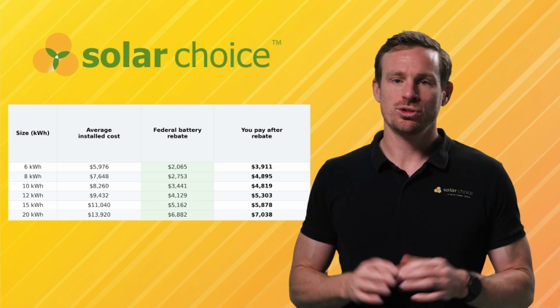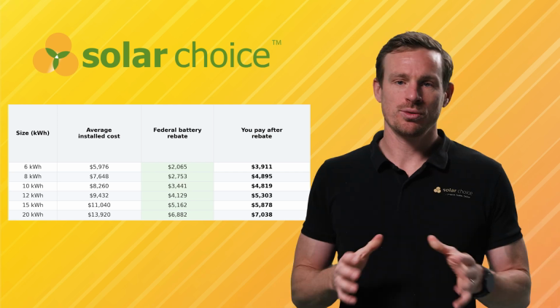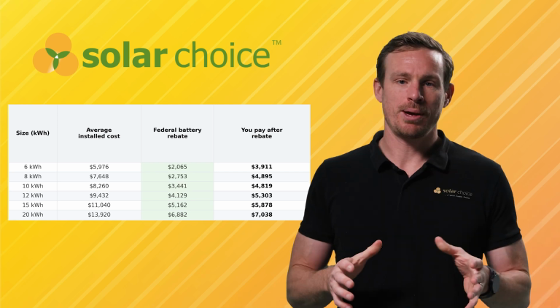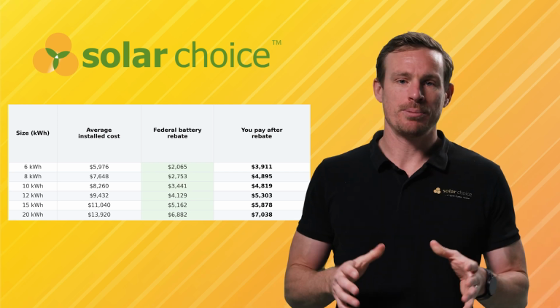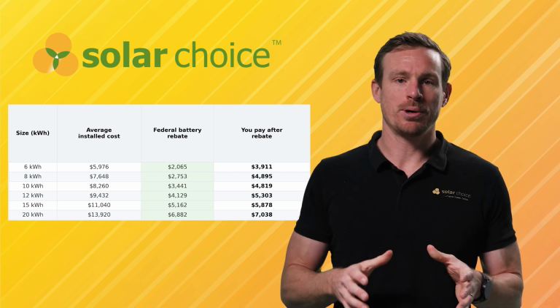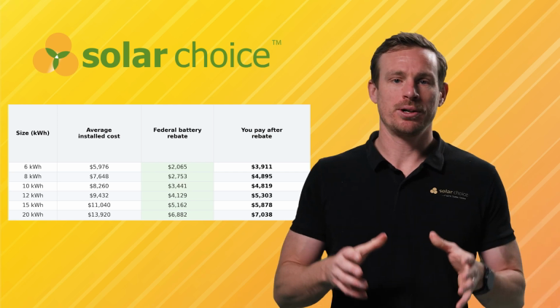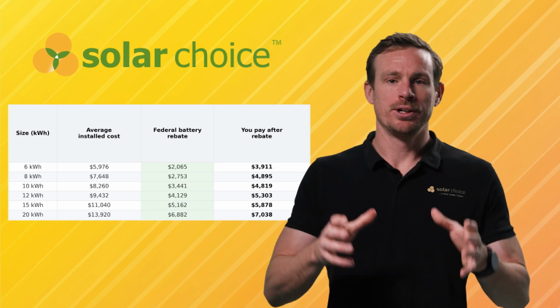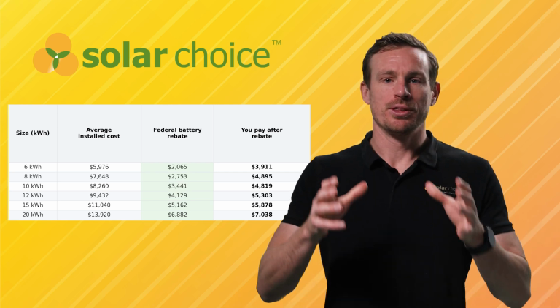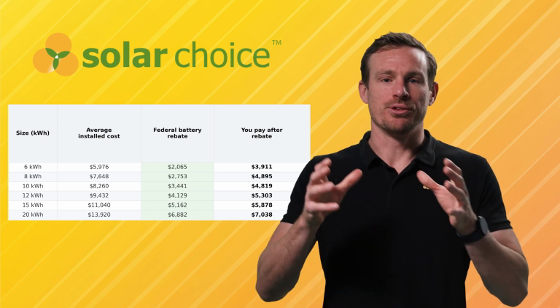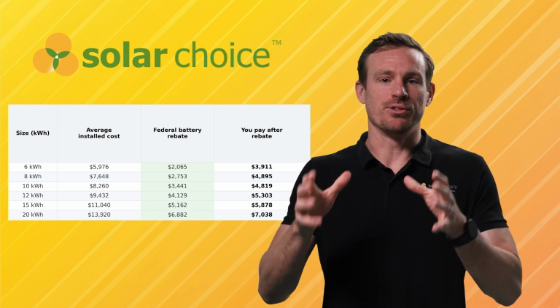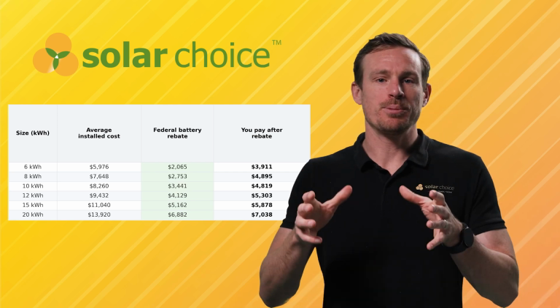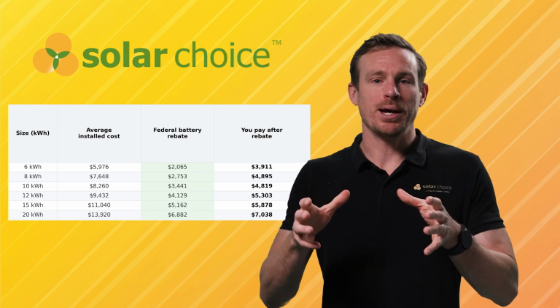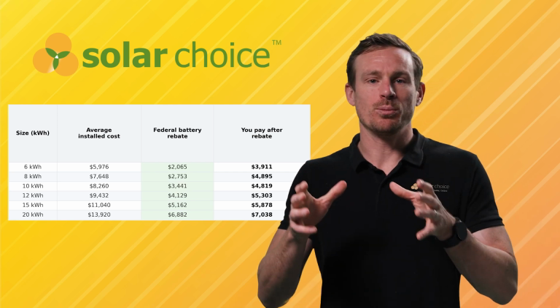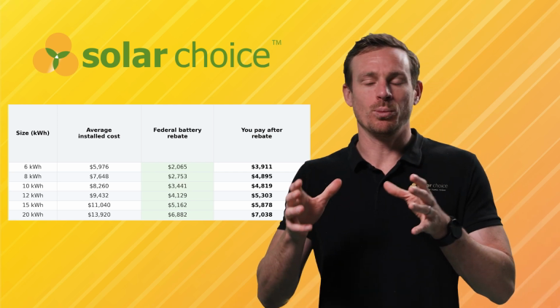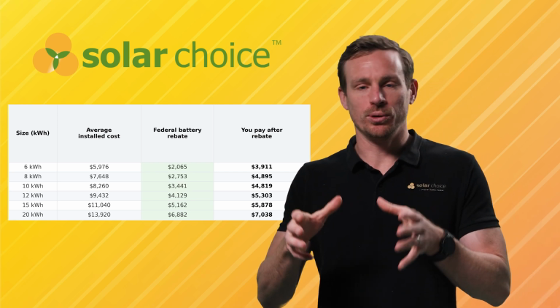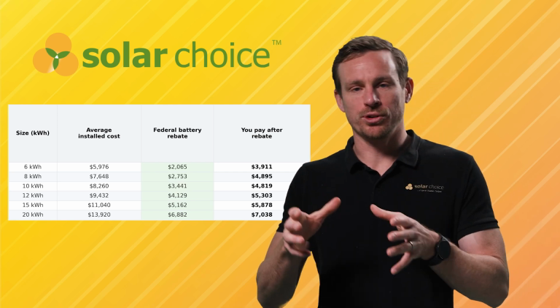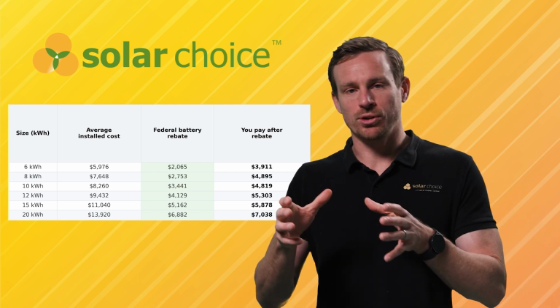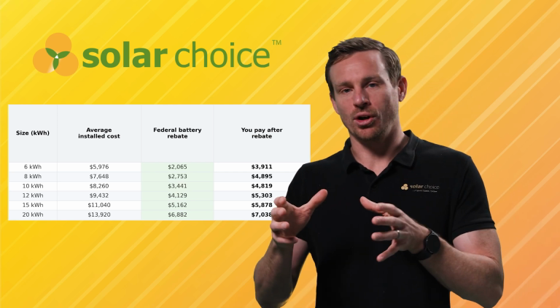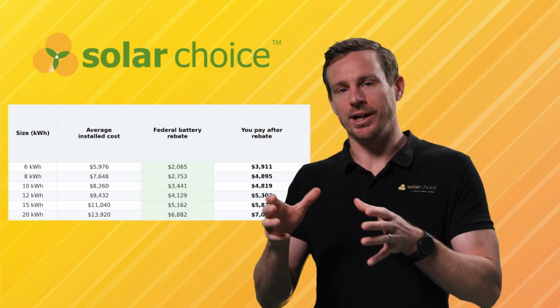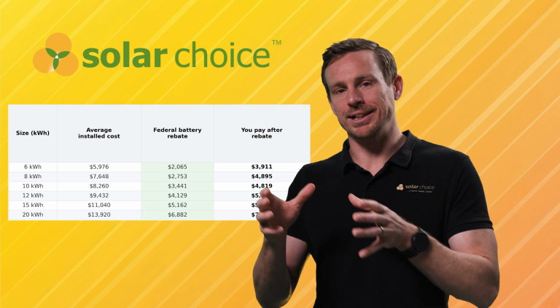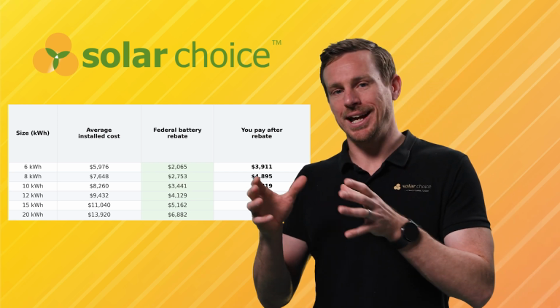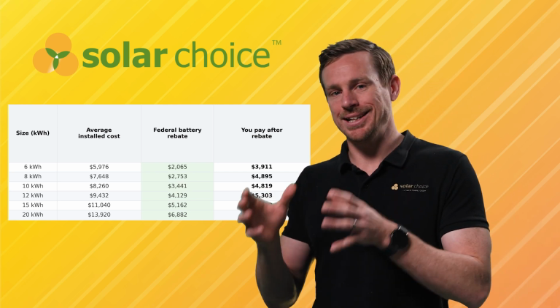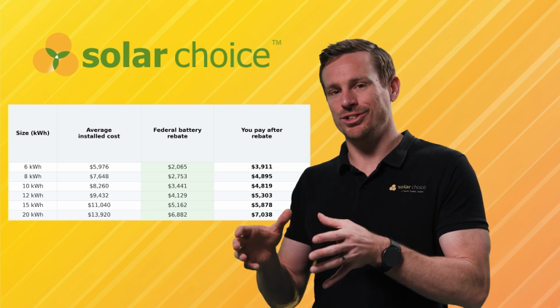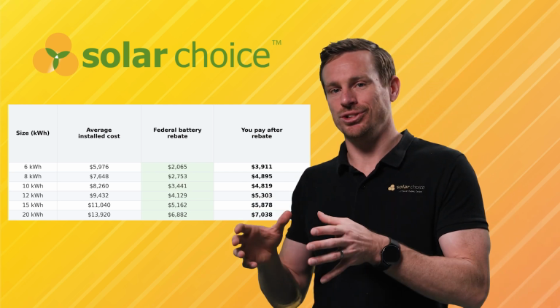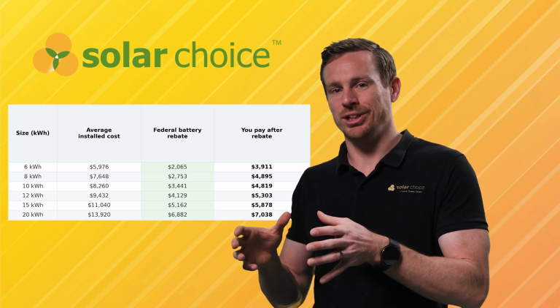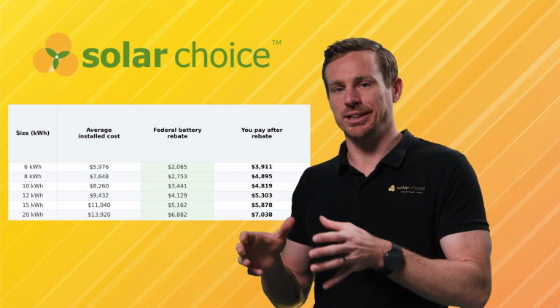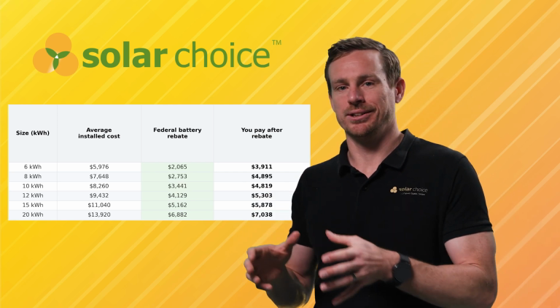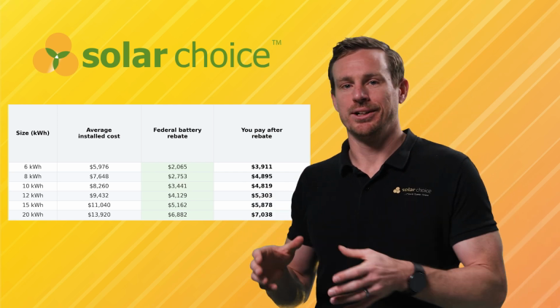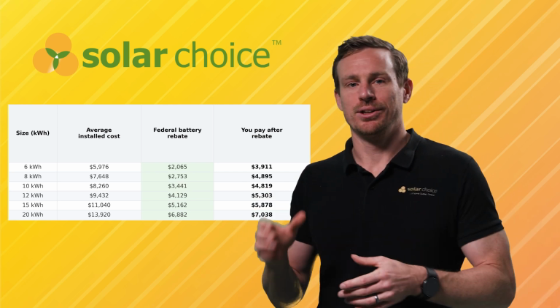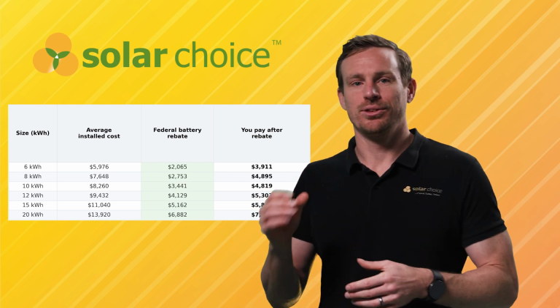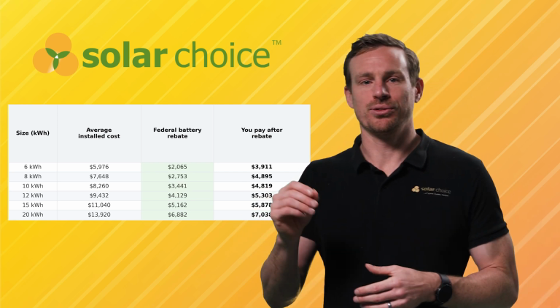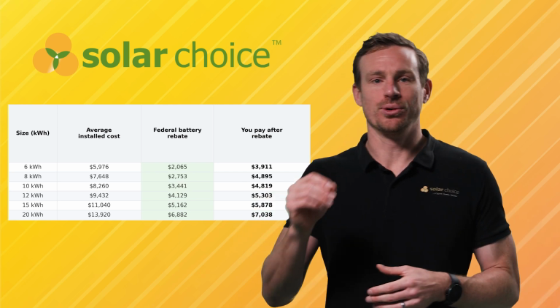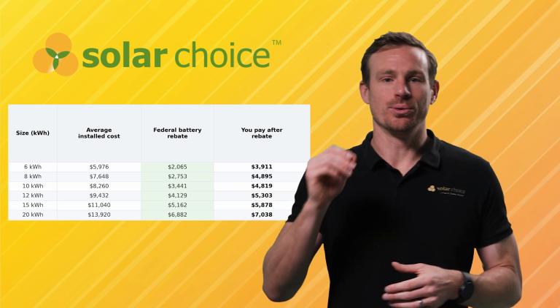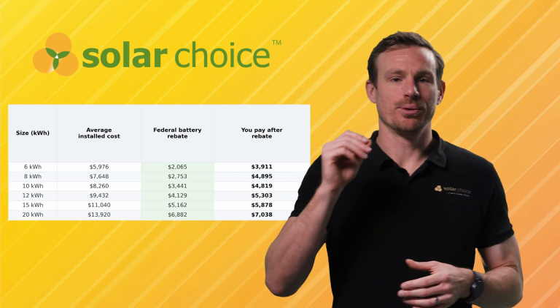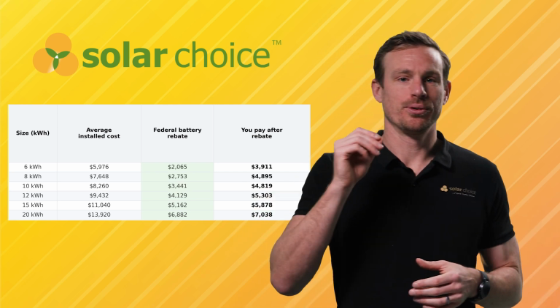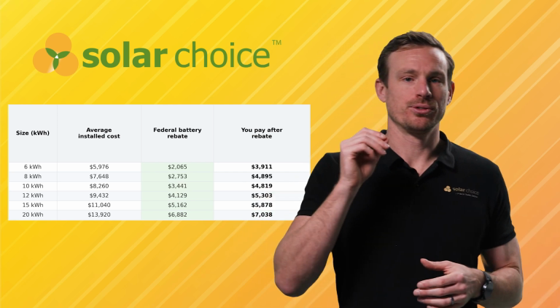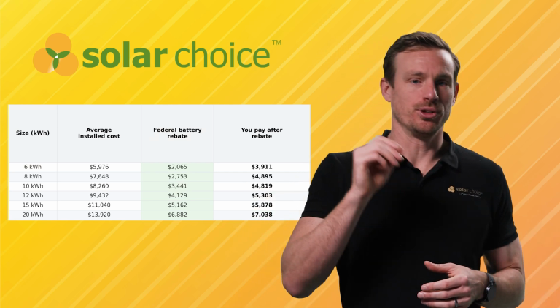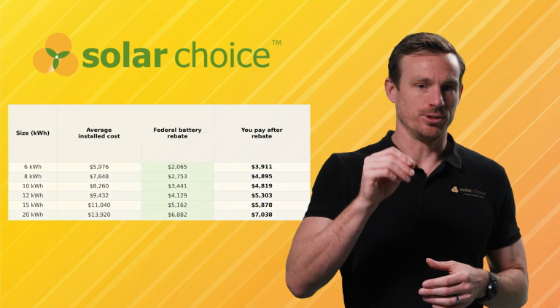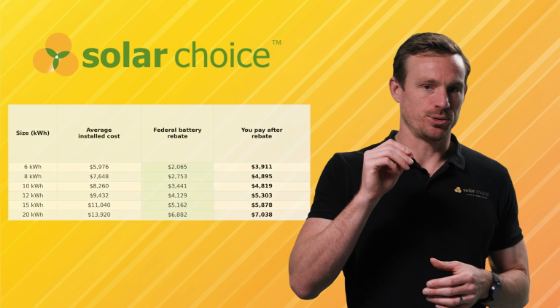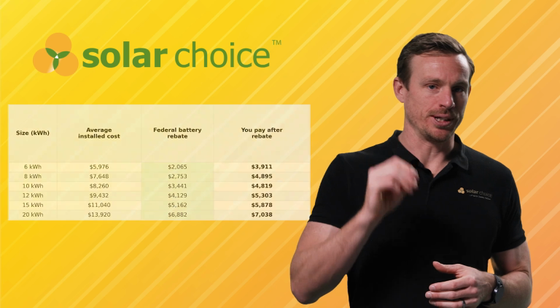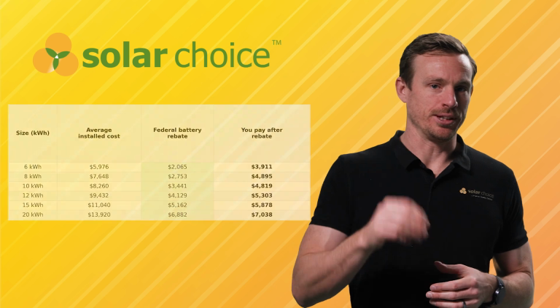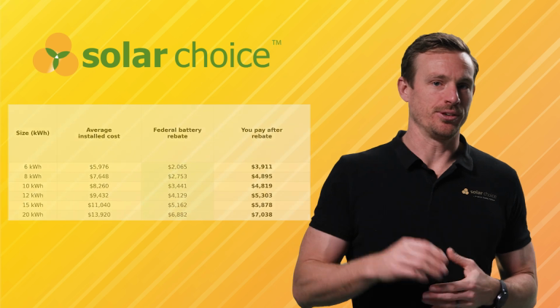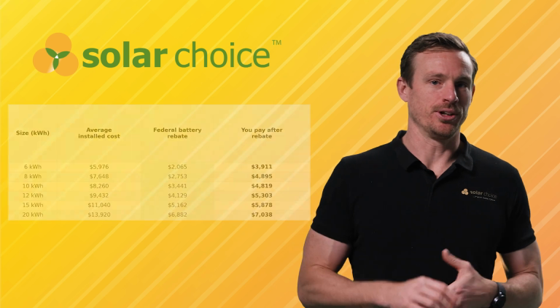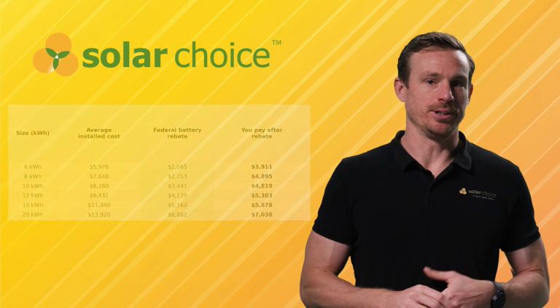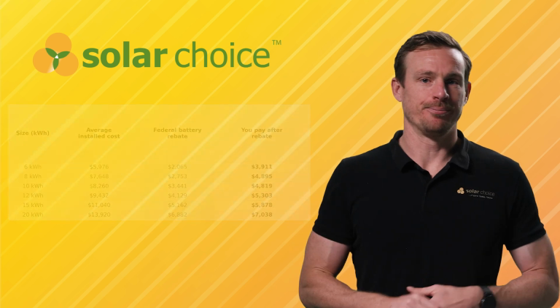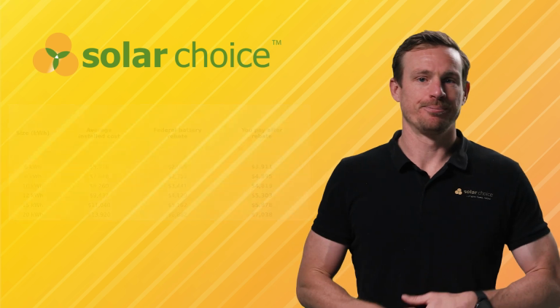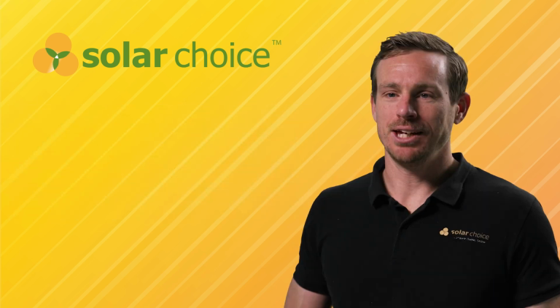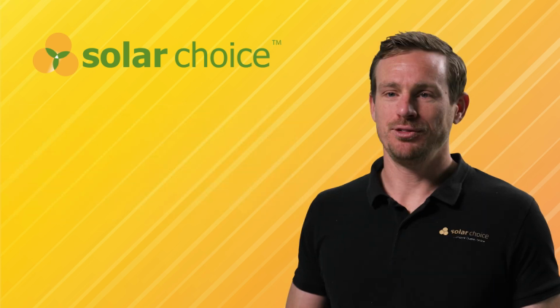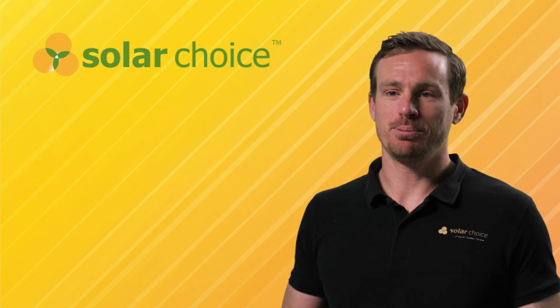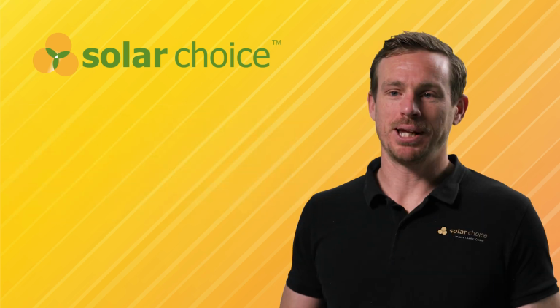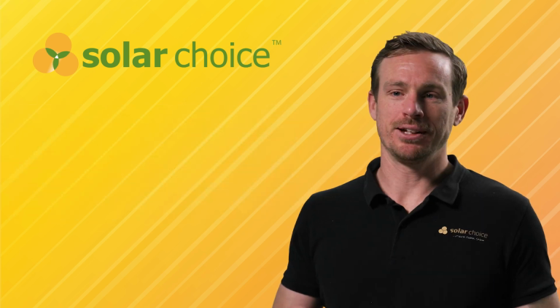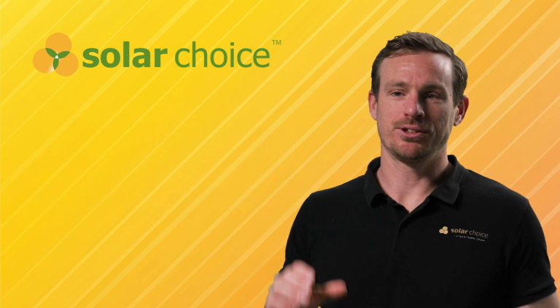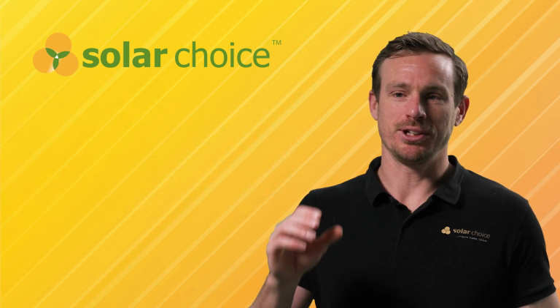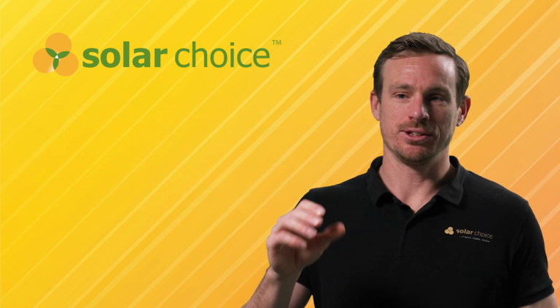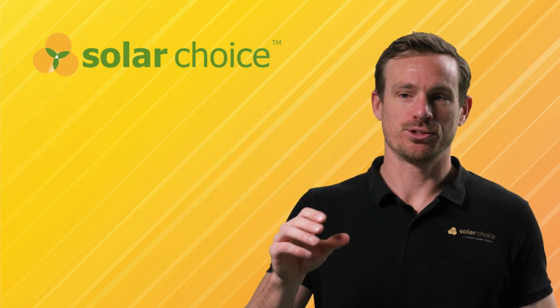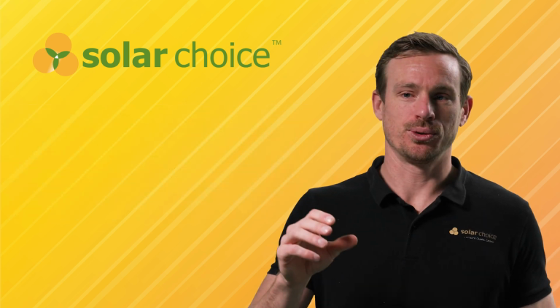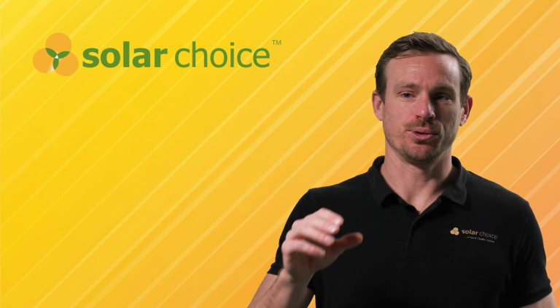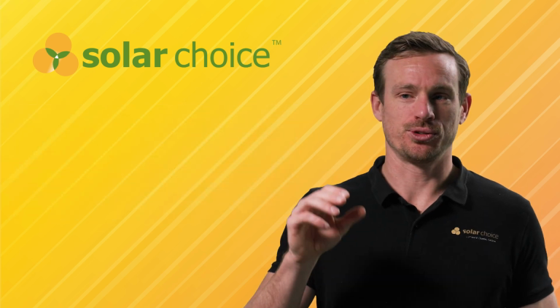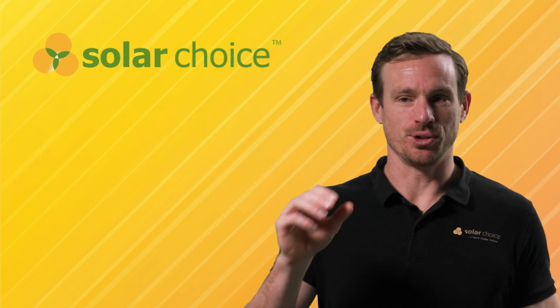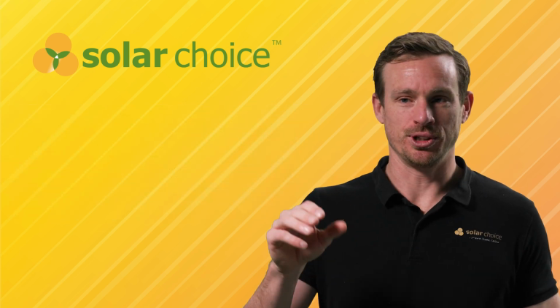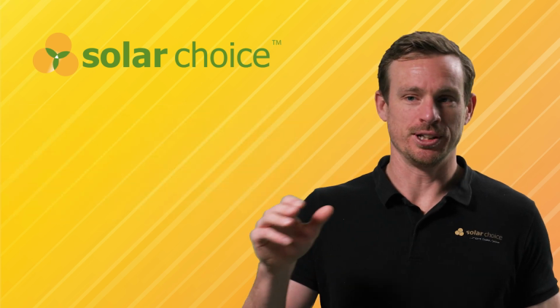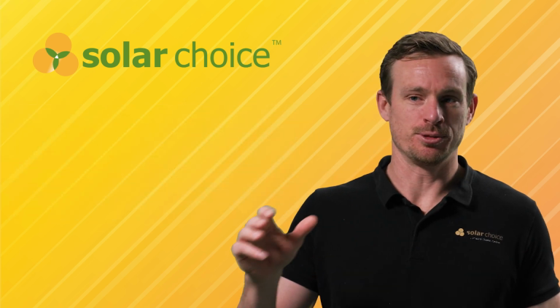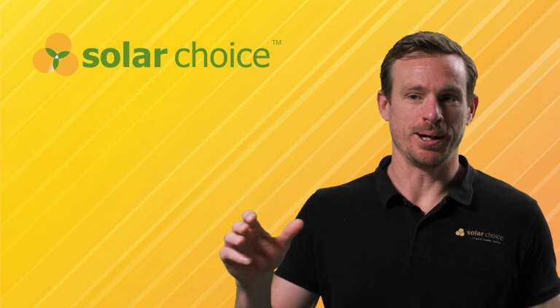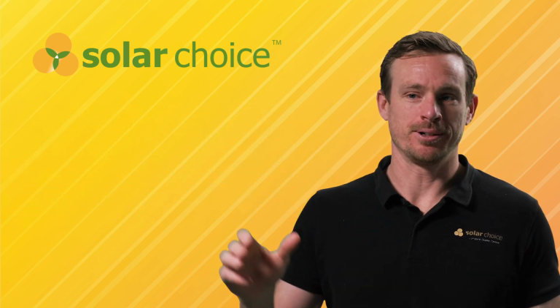Just remember the rebate will decline each year through to 2030. If you're planning to install, sooner is better.